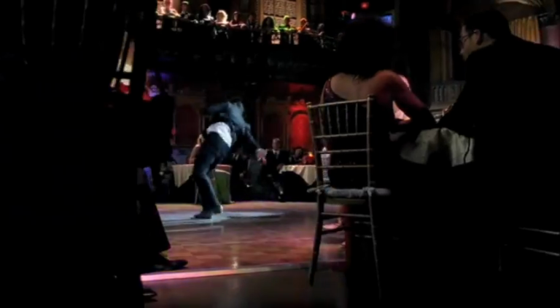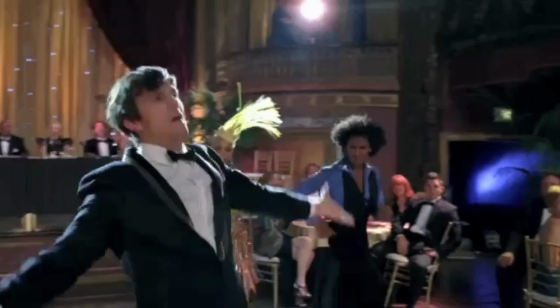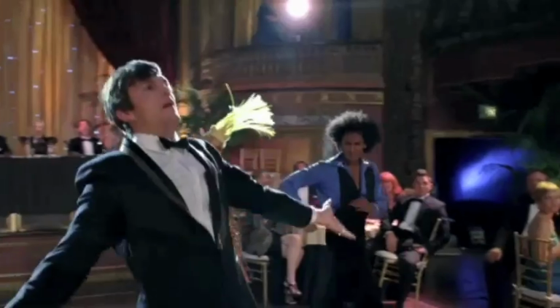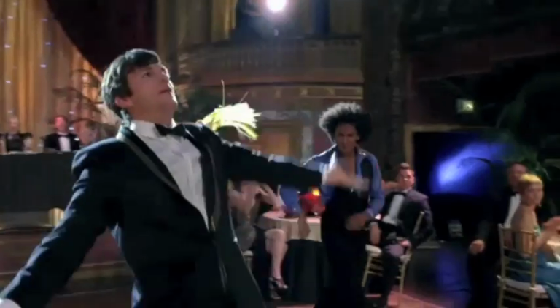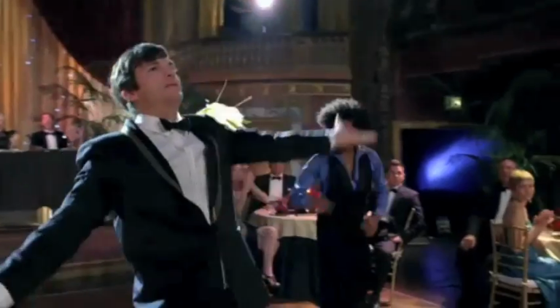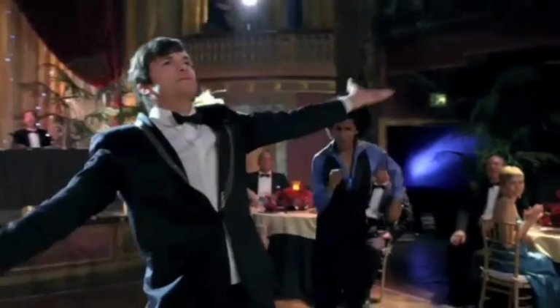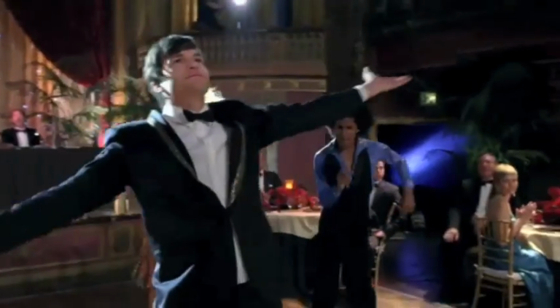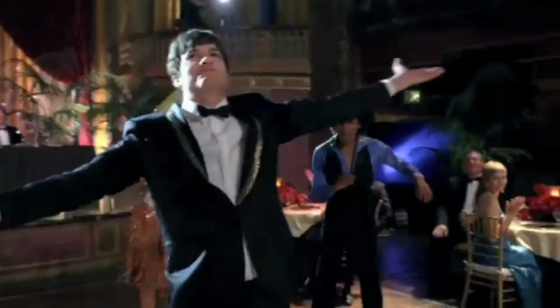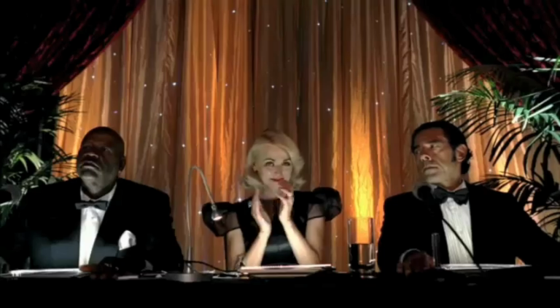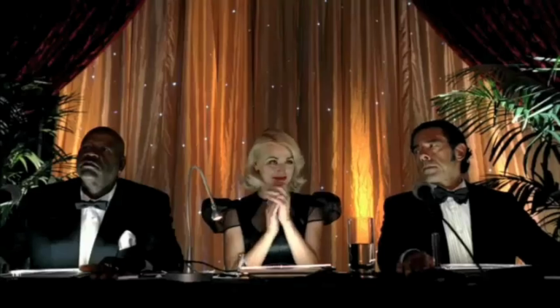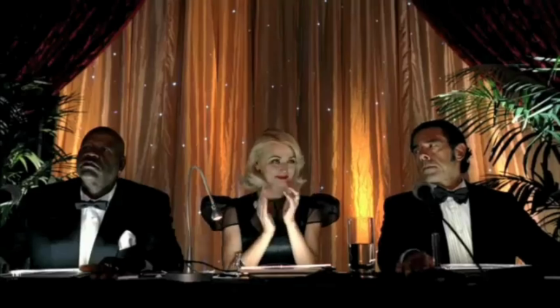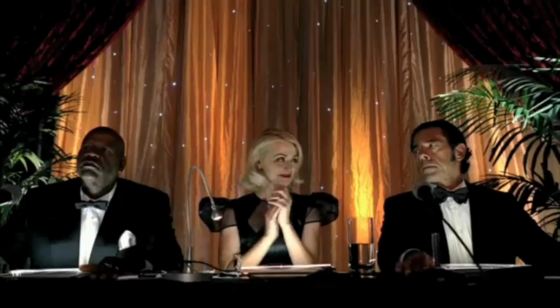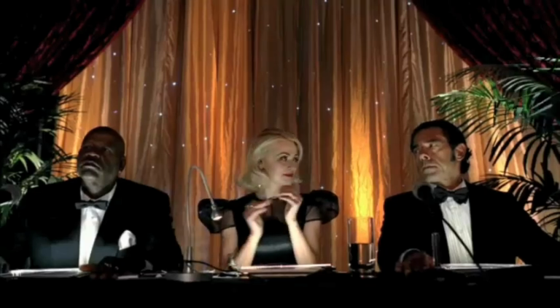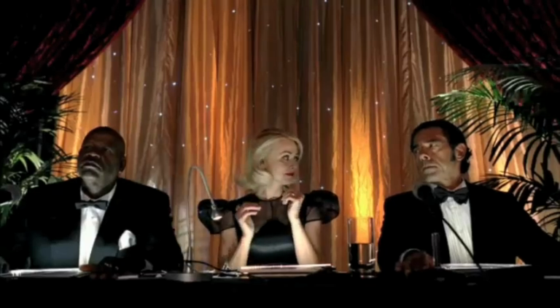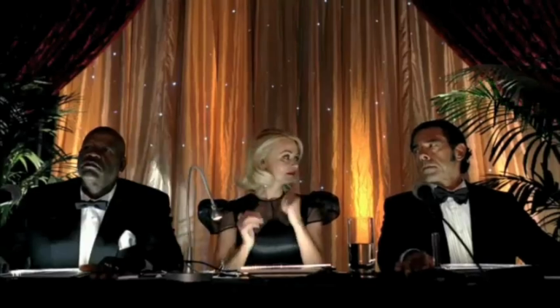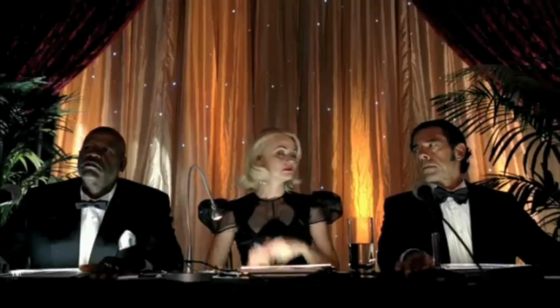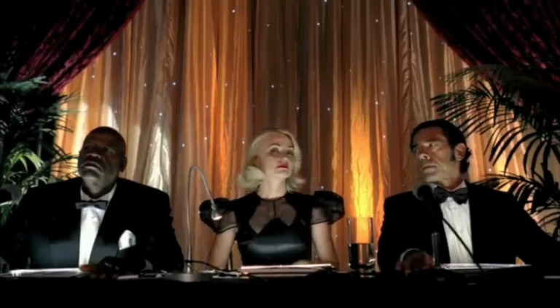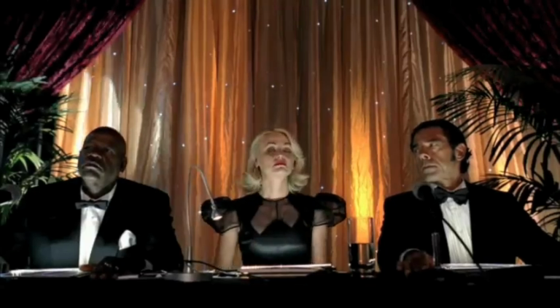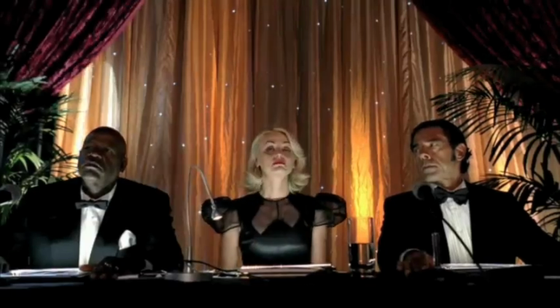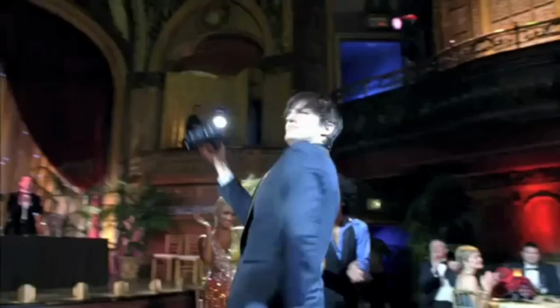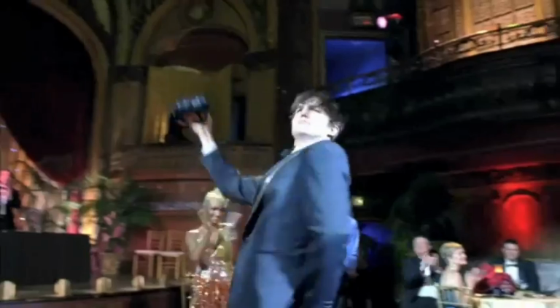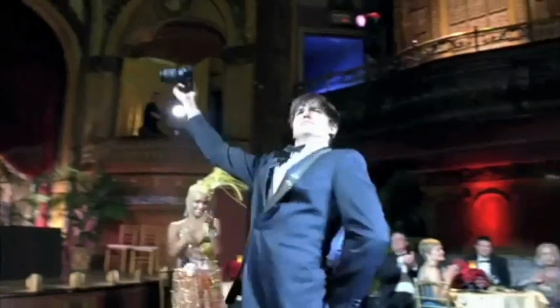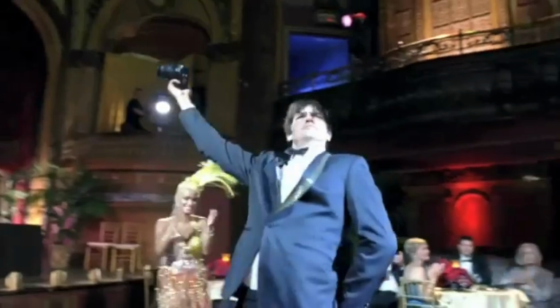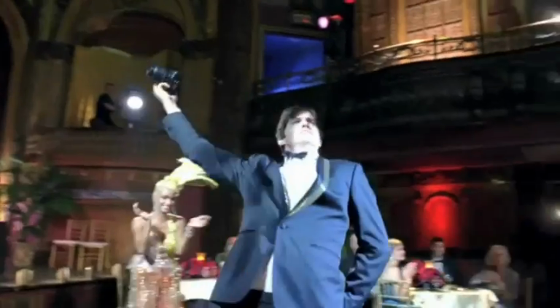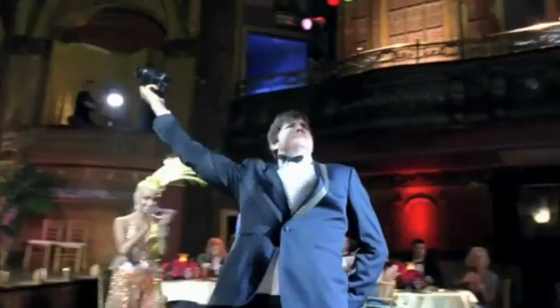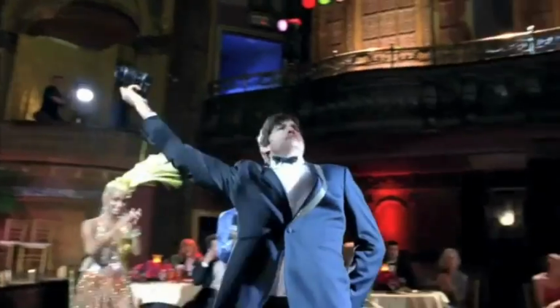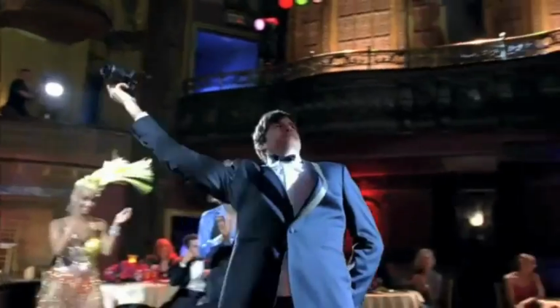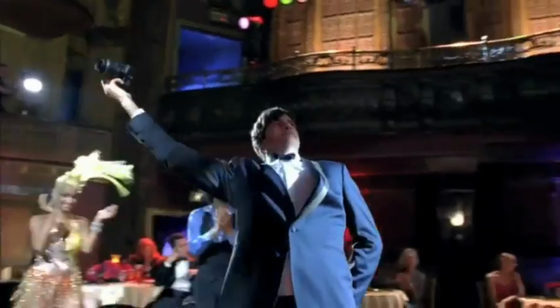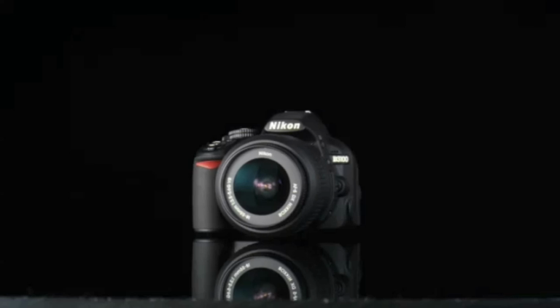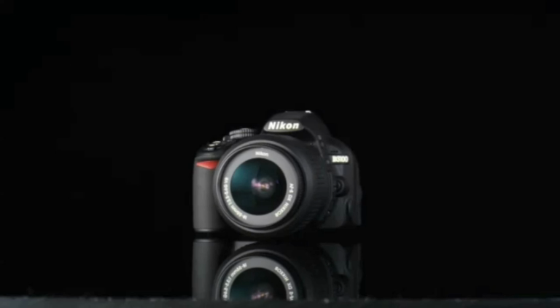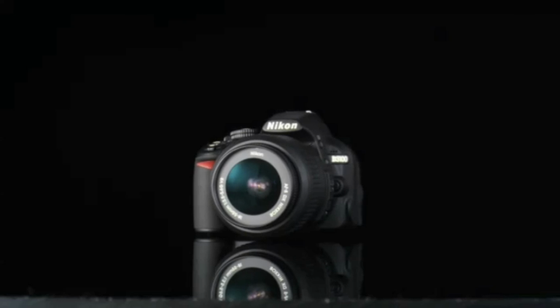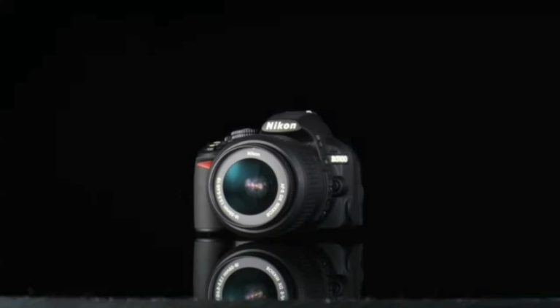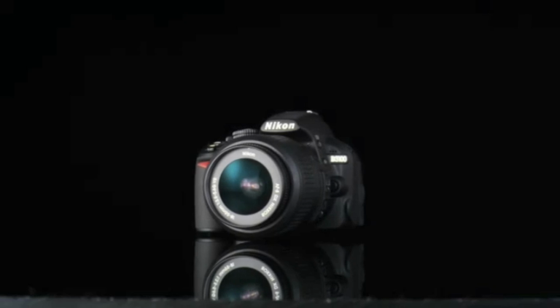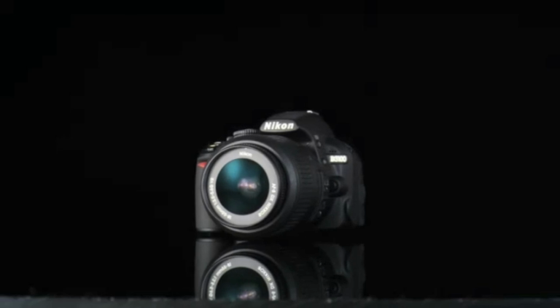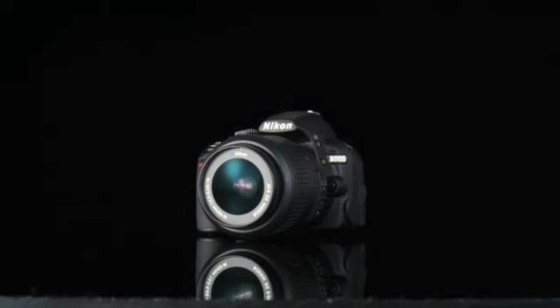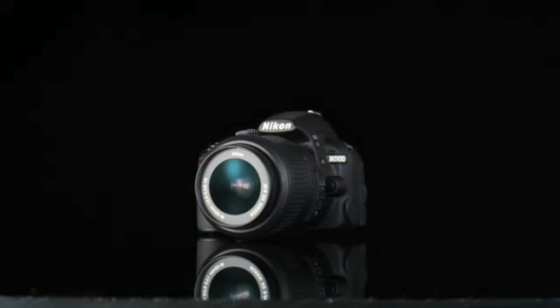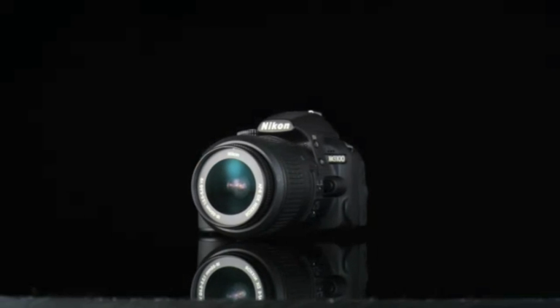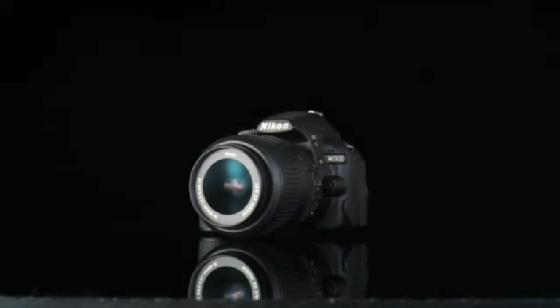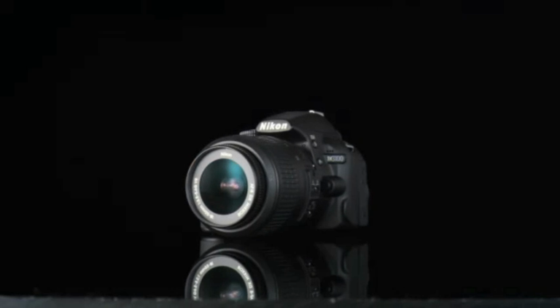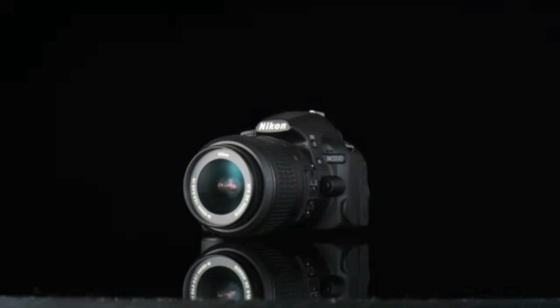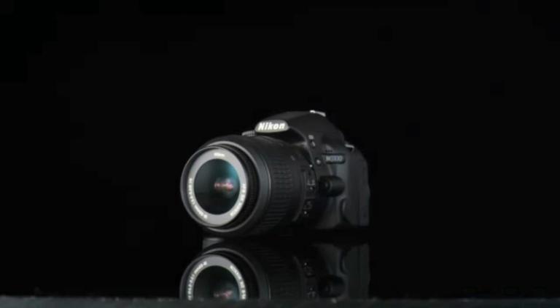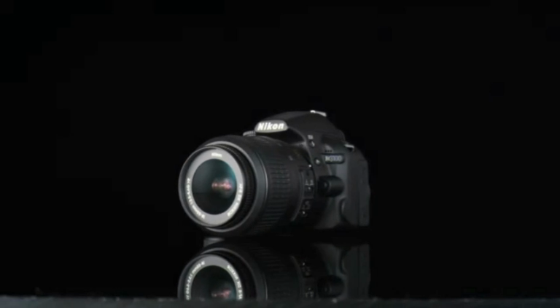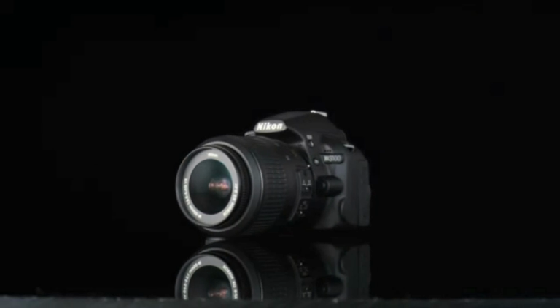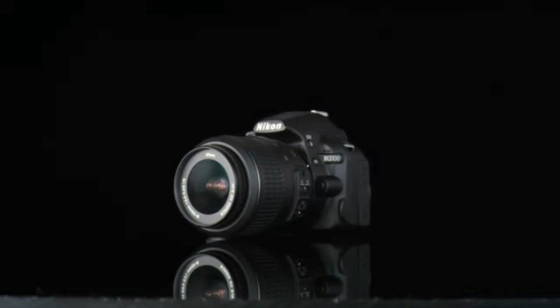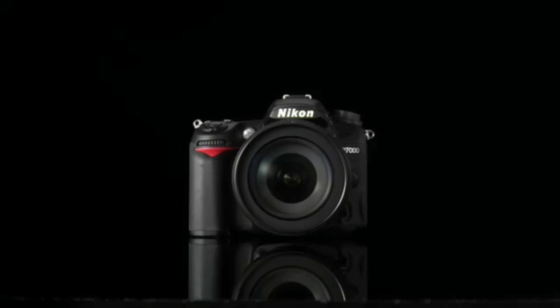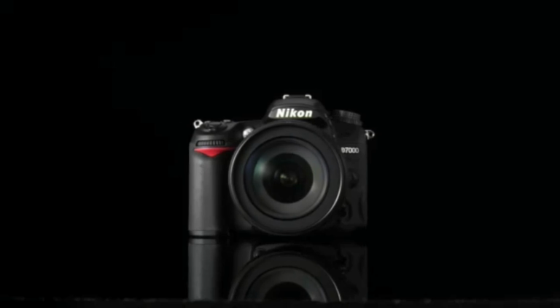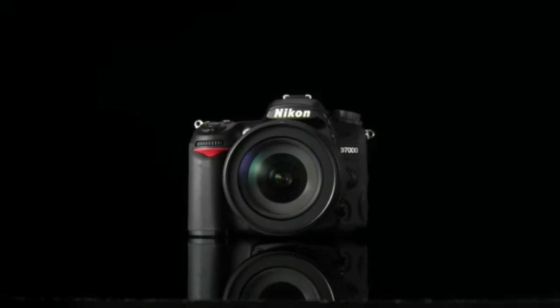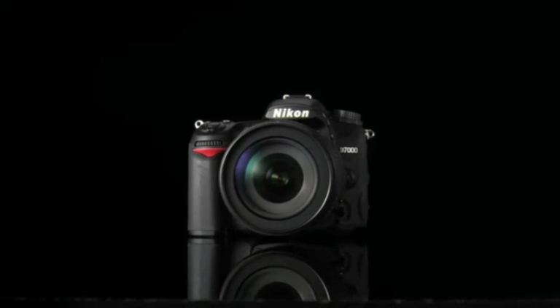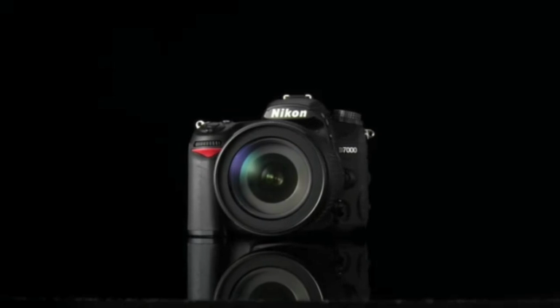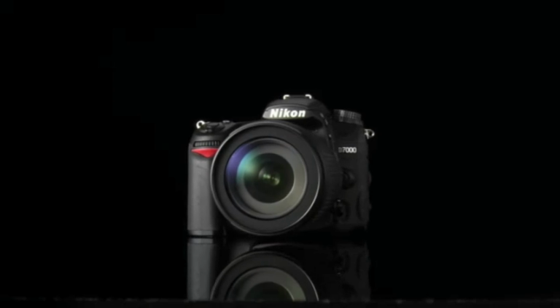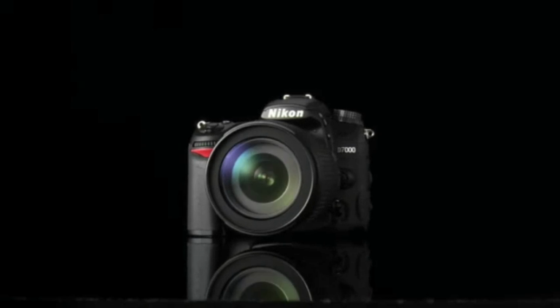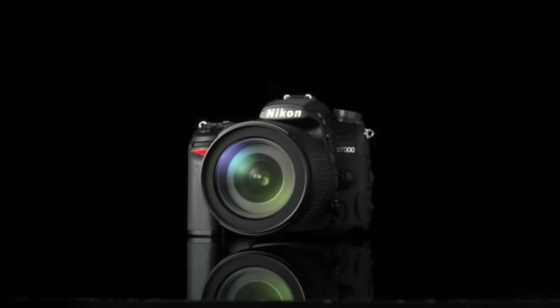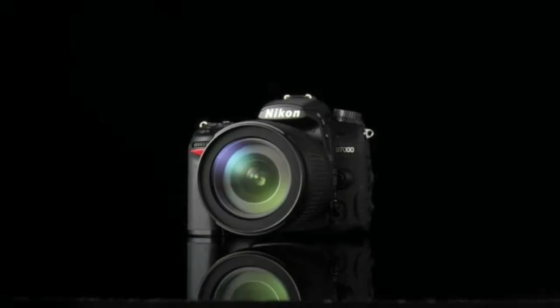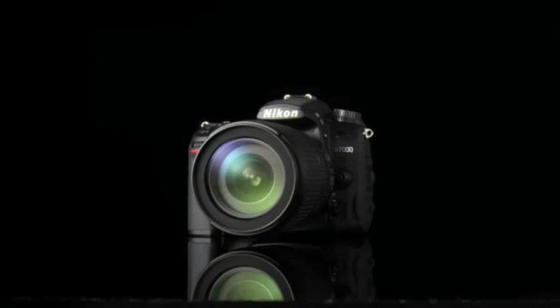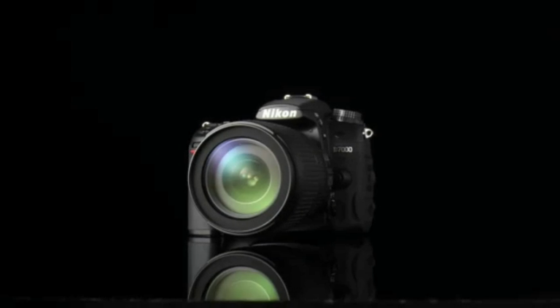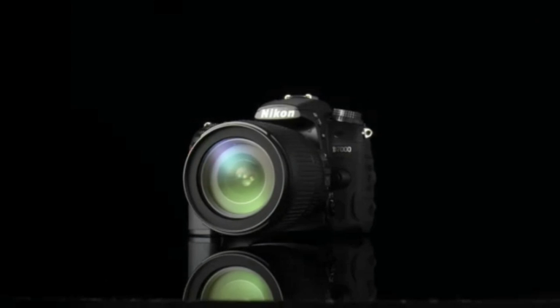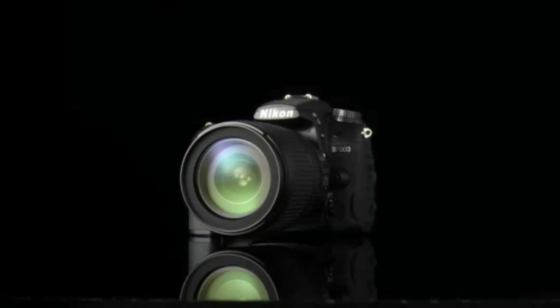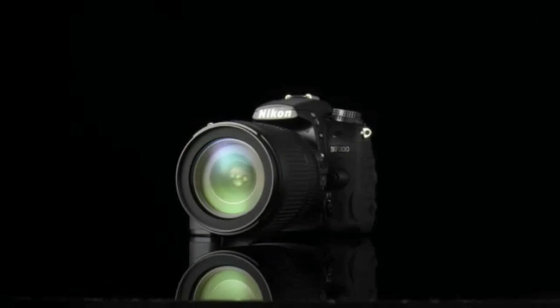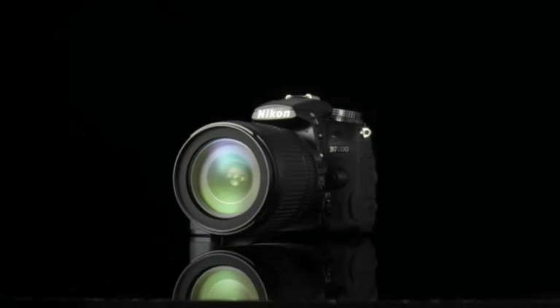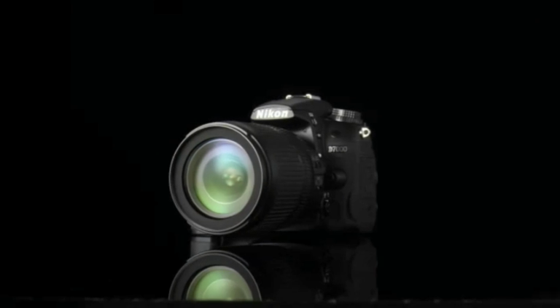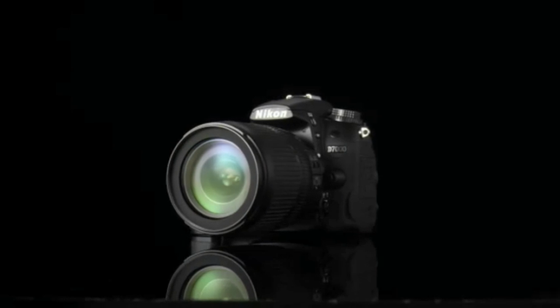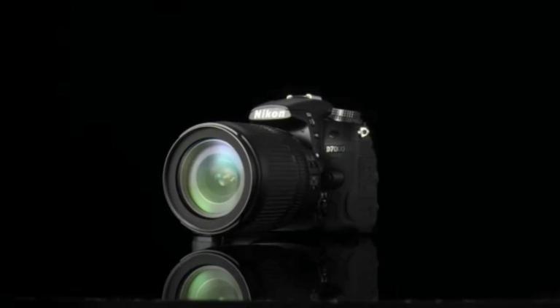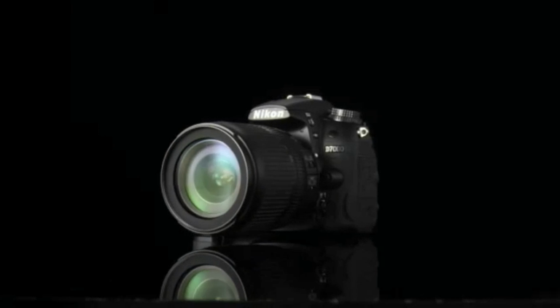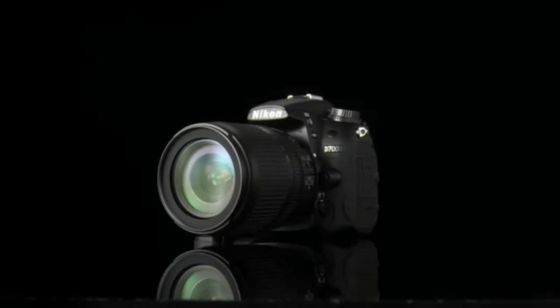The compact, affordable, new Nikon D3100. And introducing the 16 megapixel Q750.